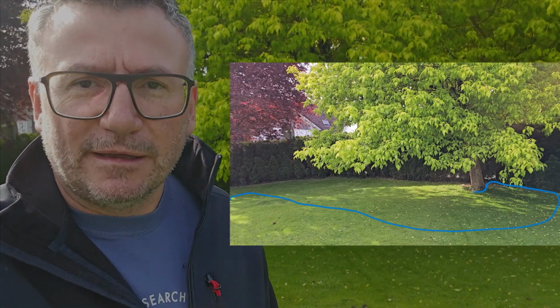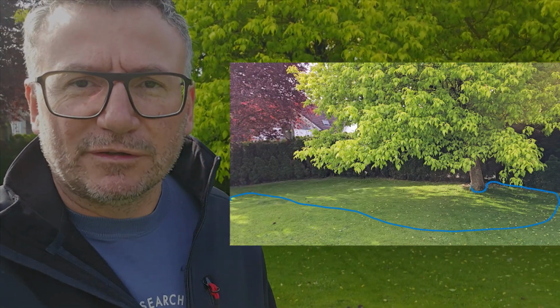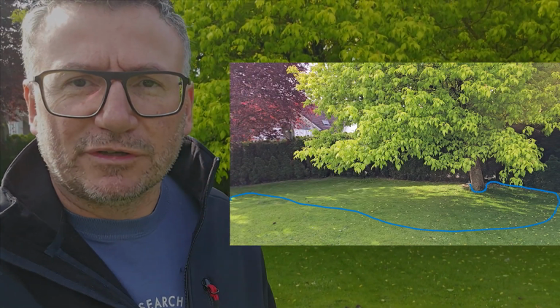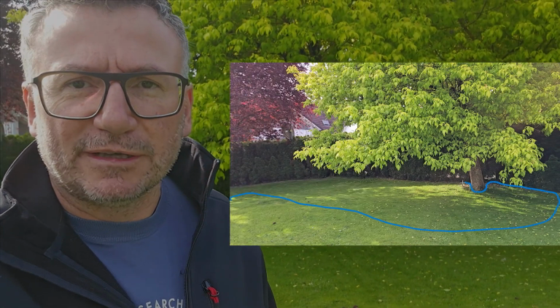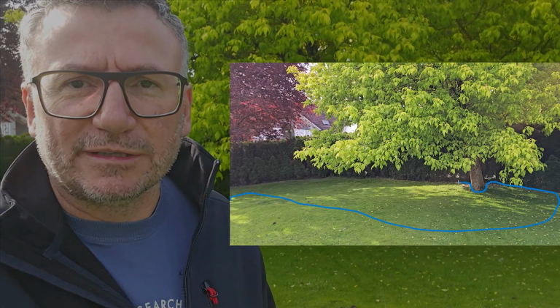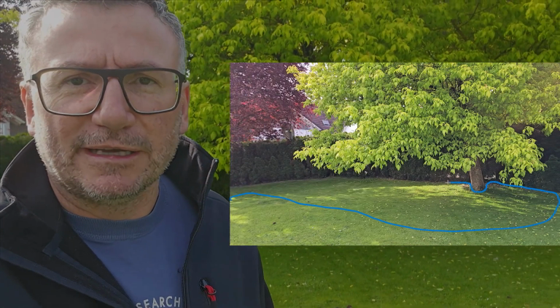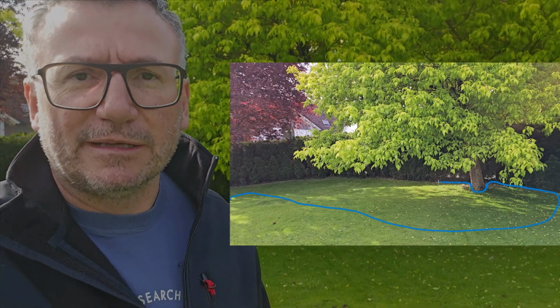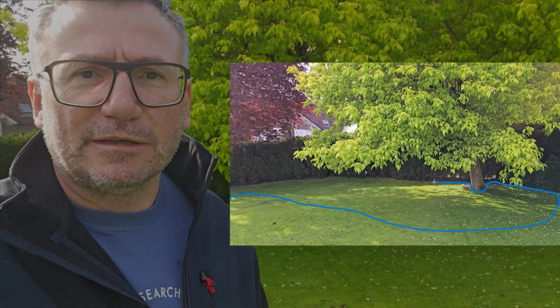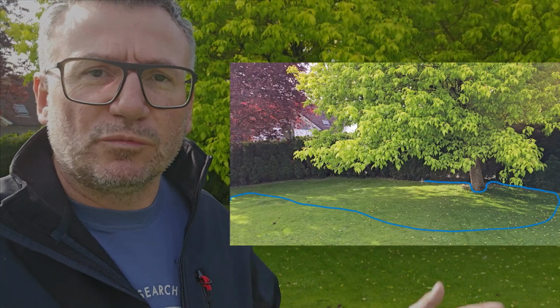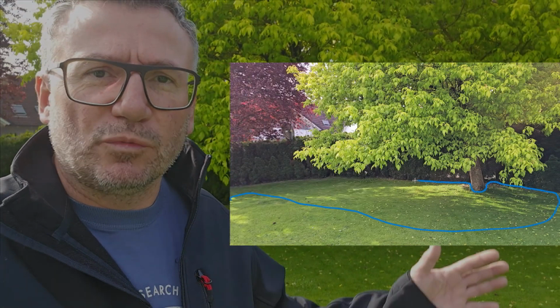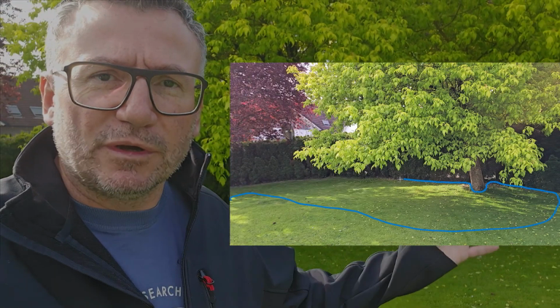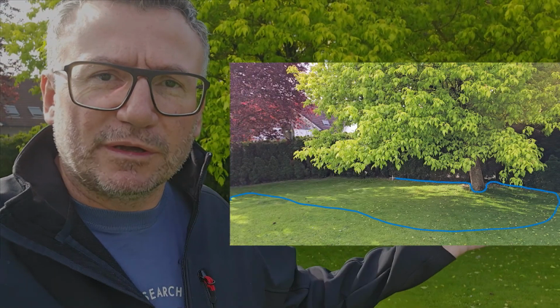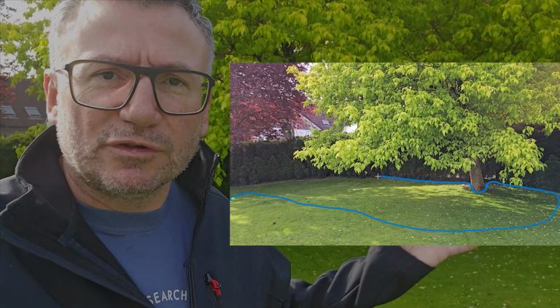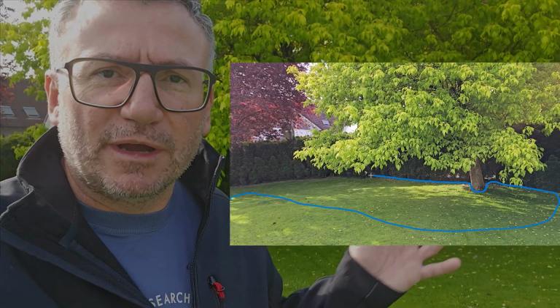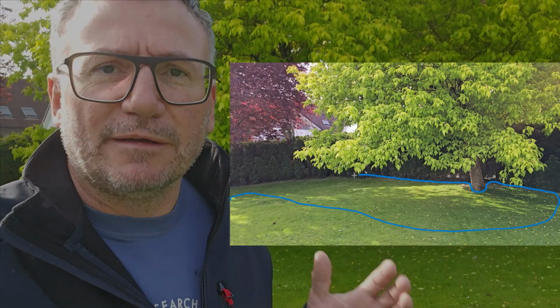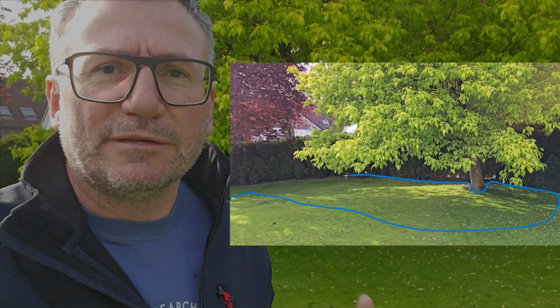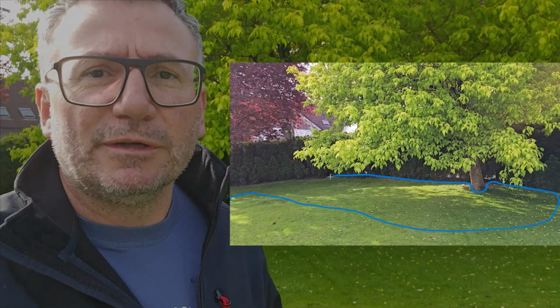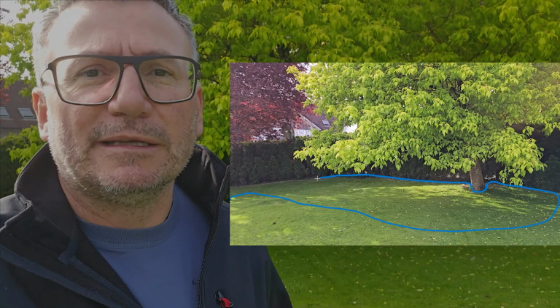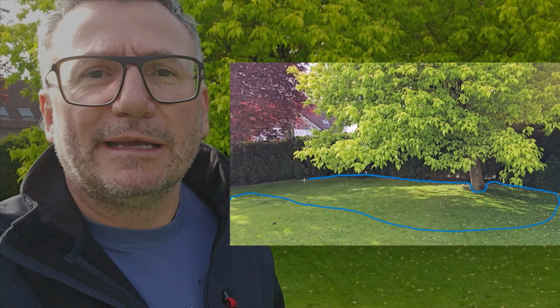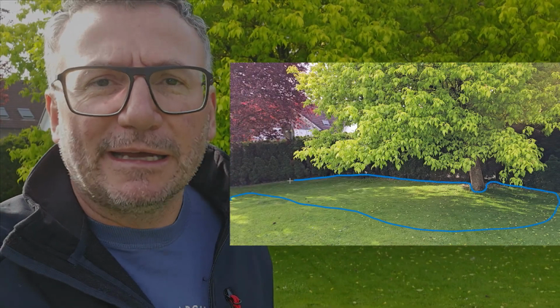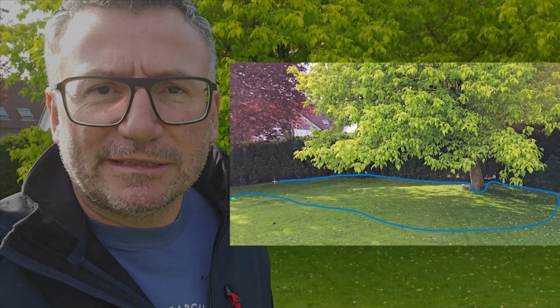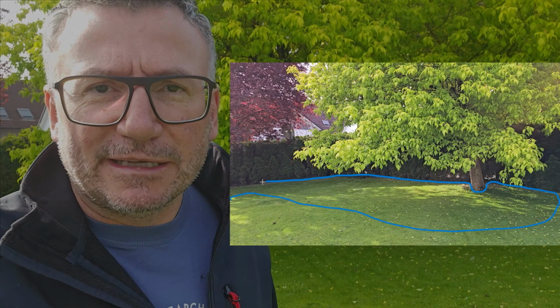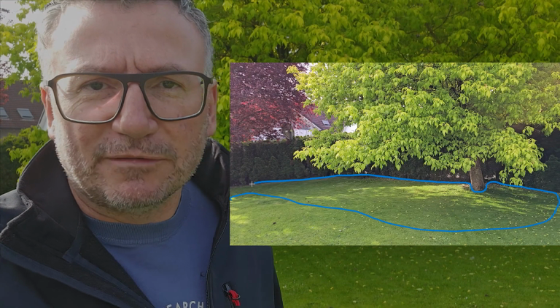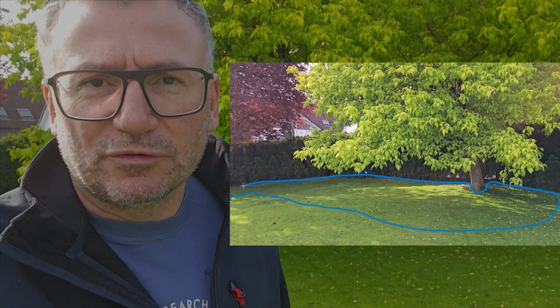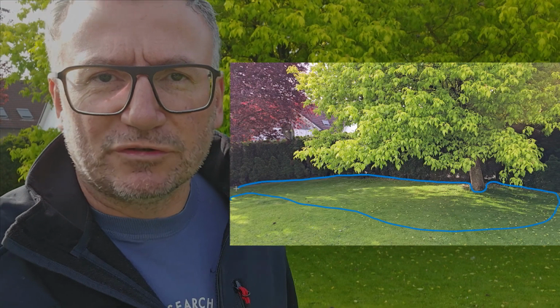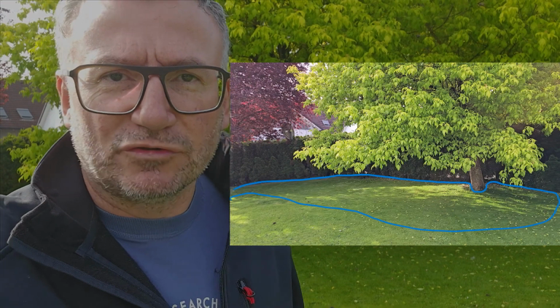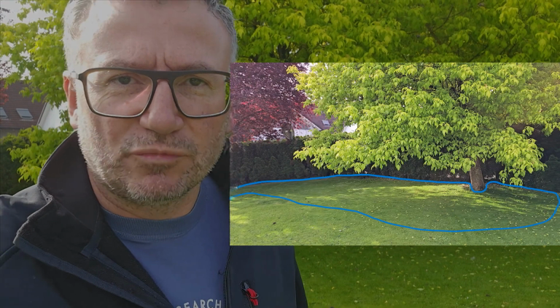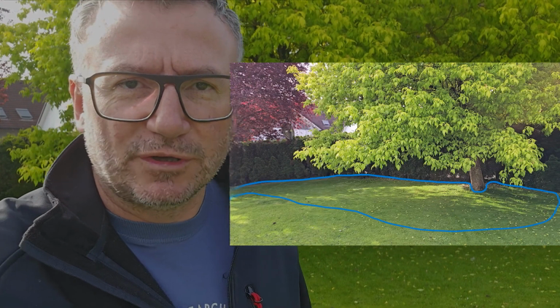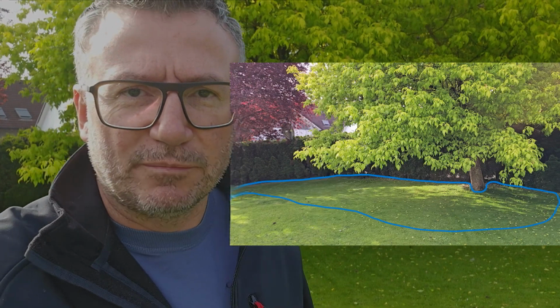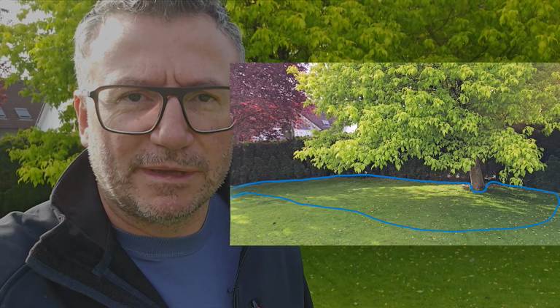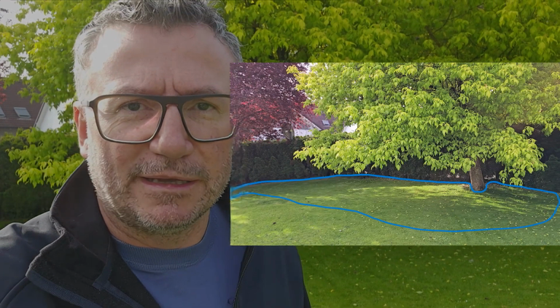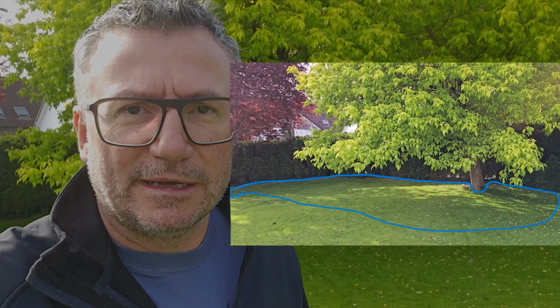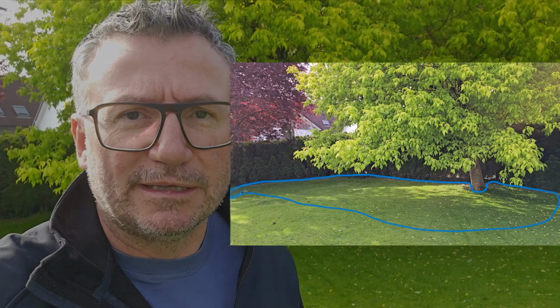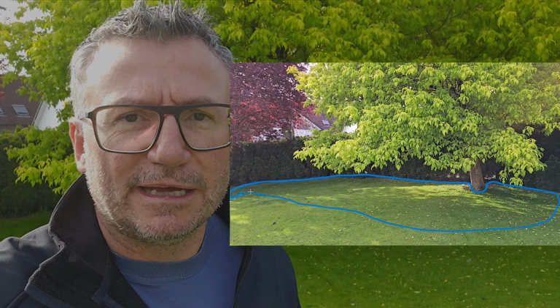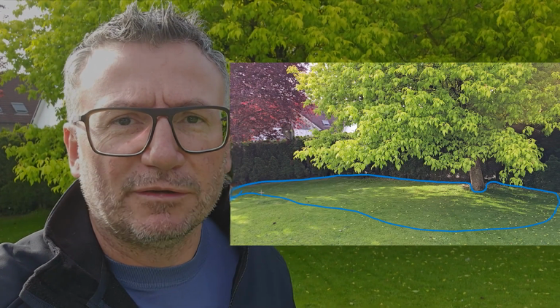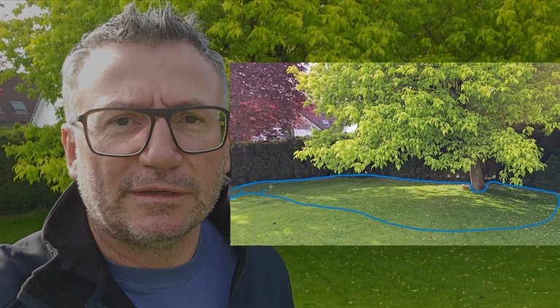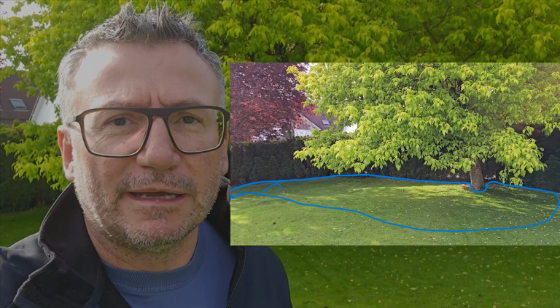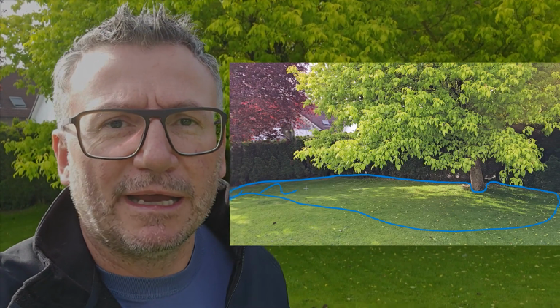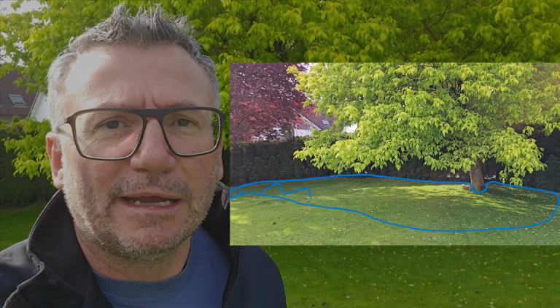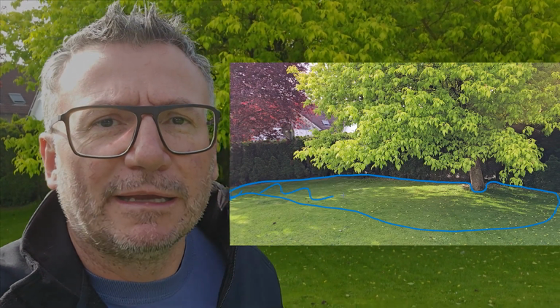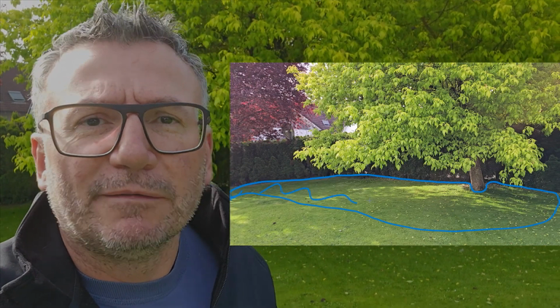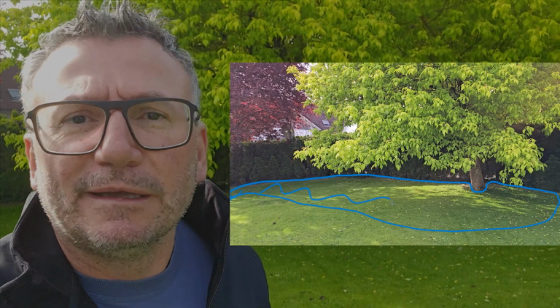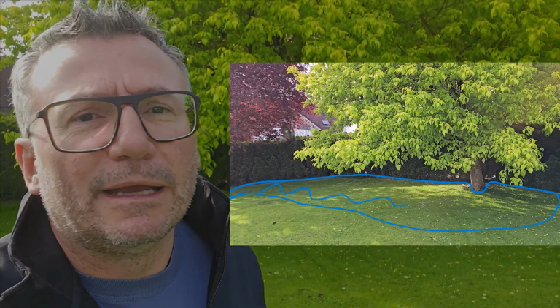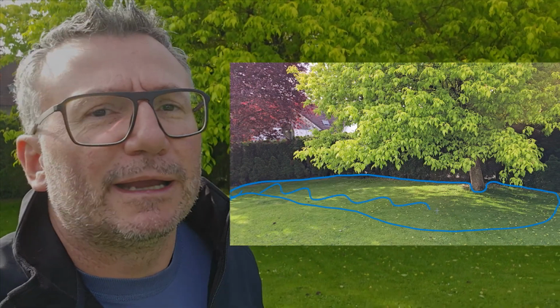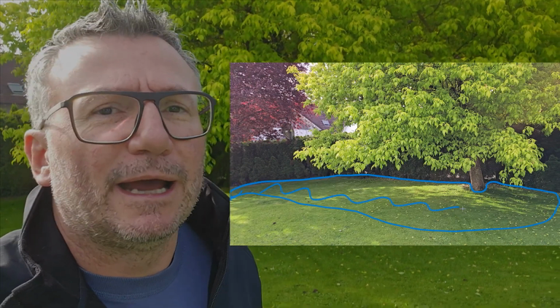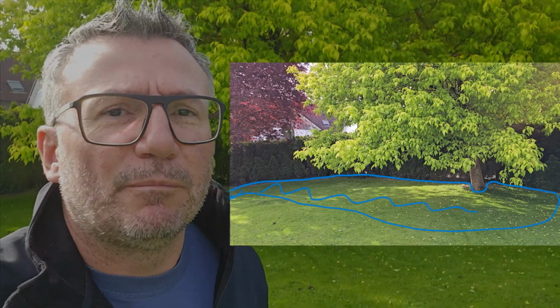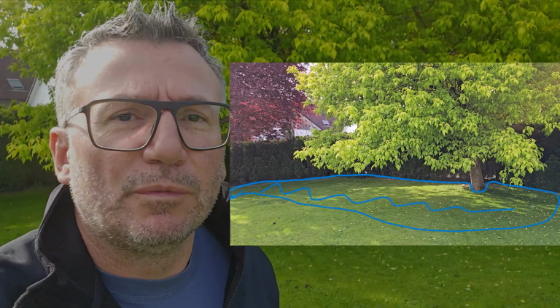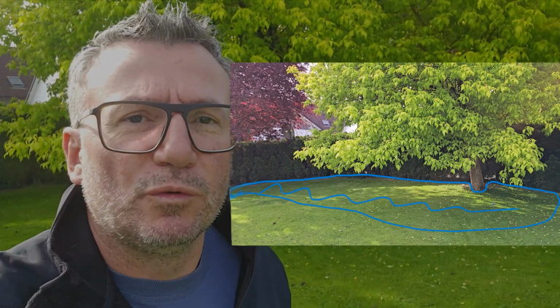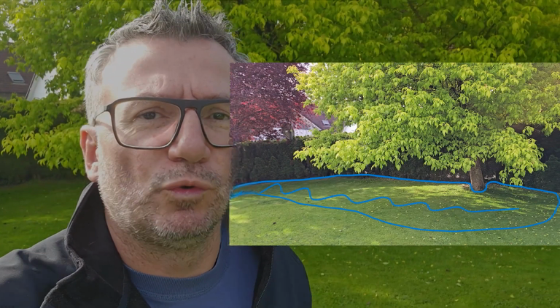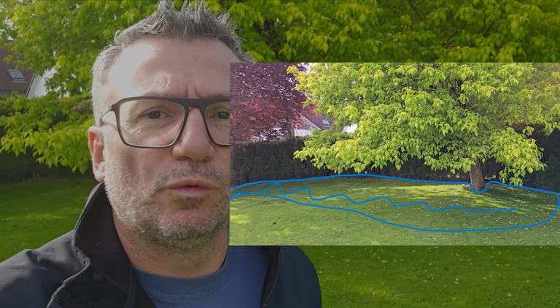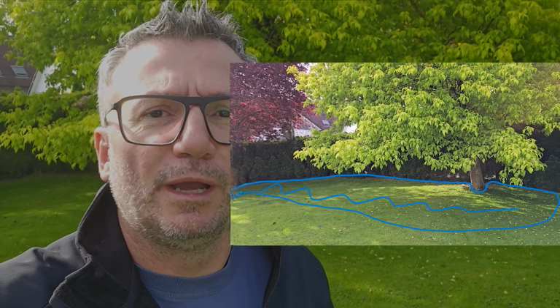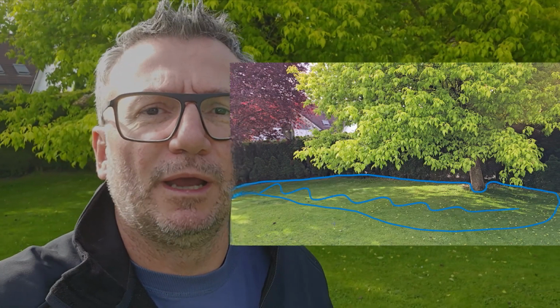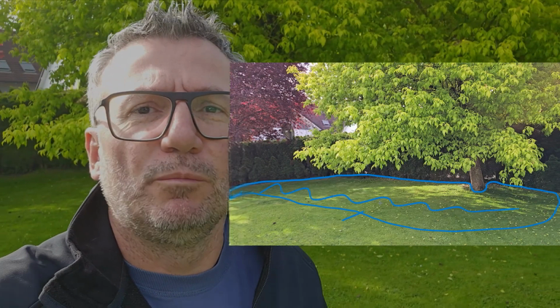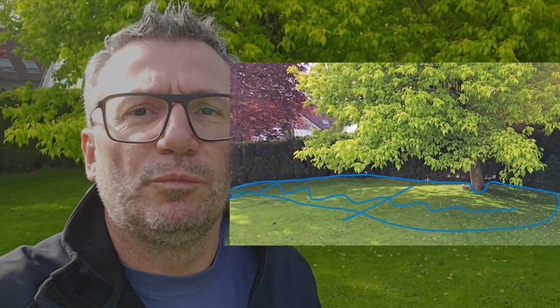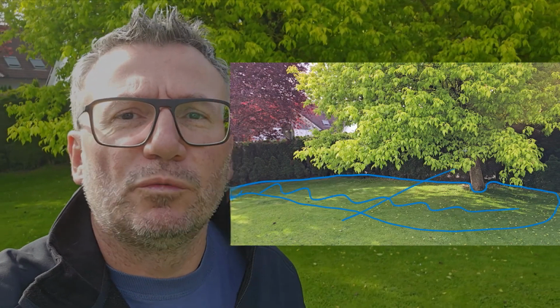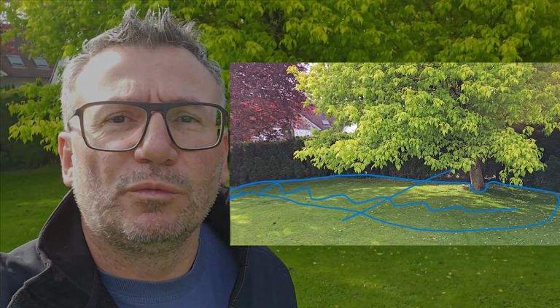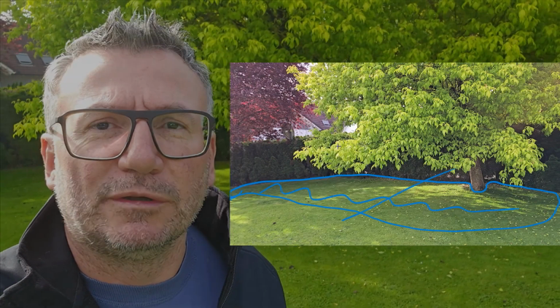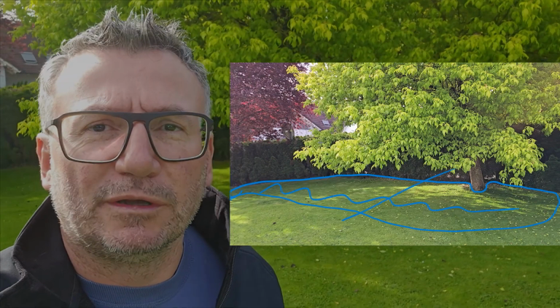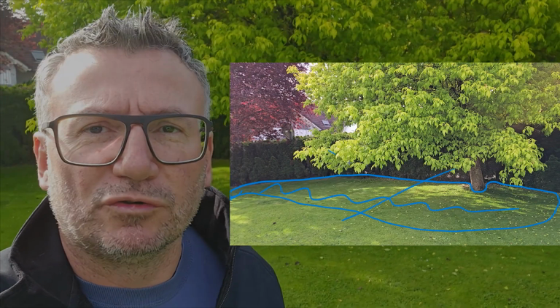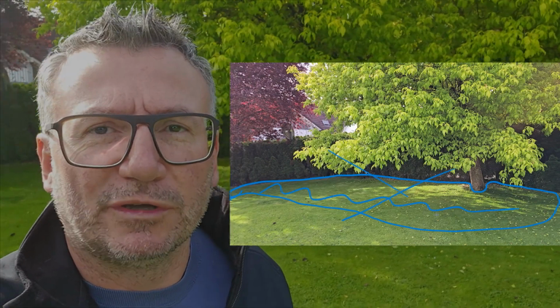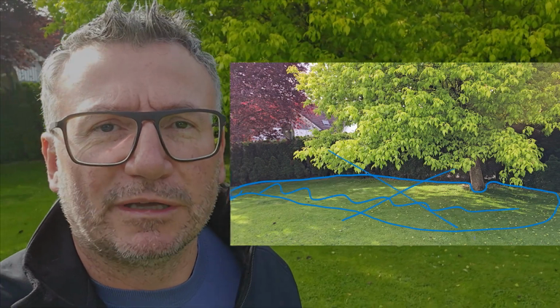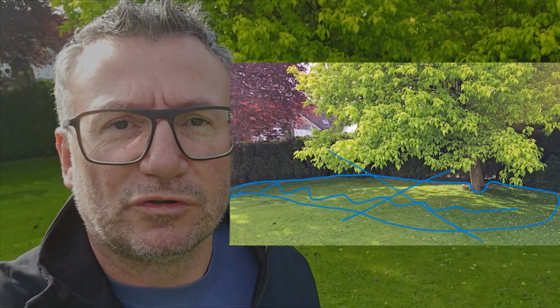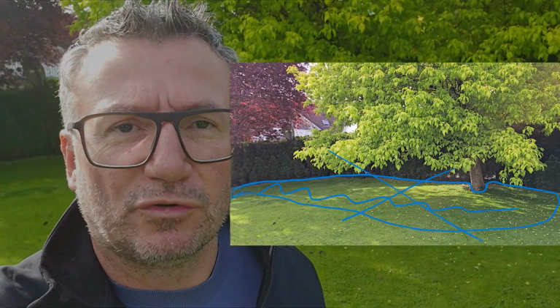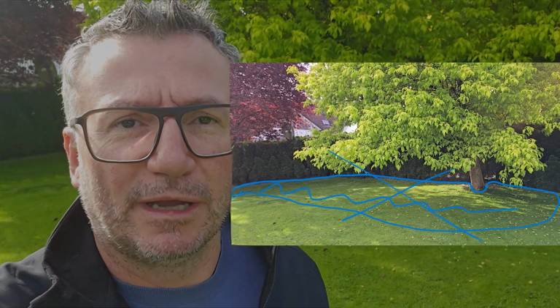It just doesn't work. You have to stay several square meters outside, and even the camera won't help you with the green-on-green detection.